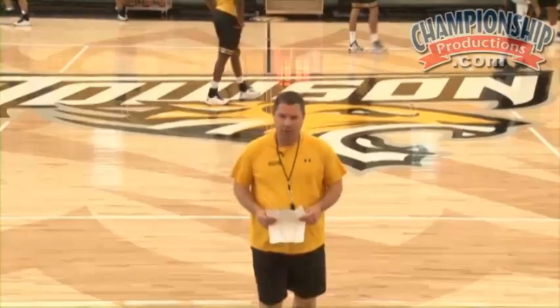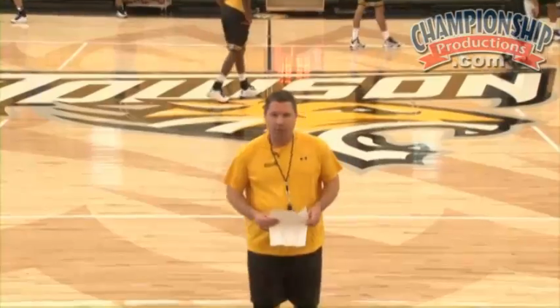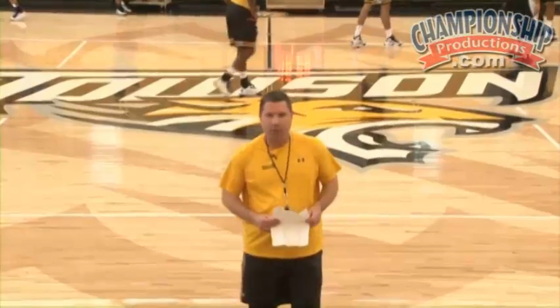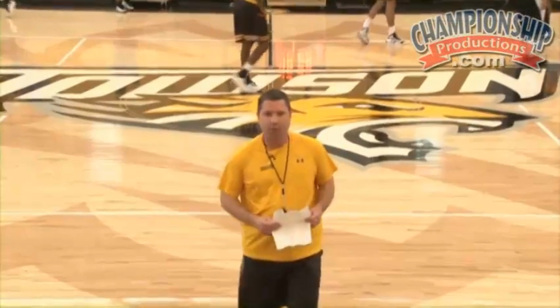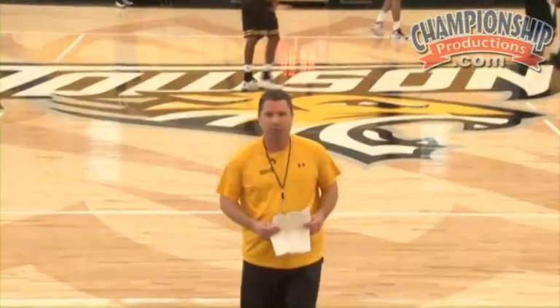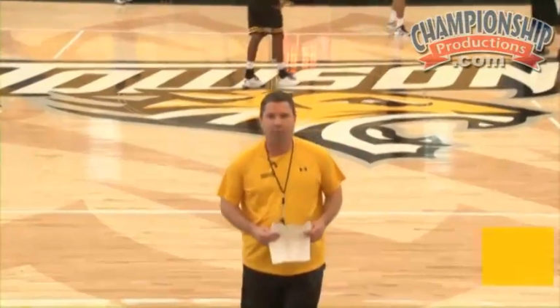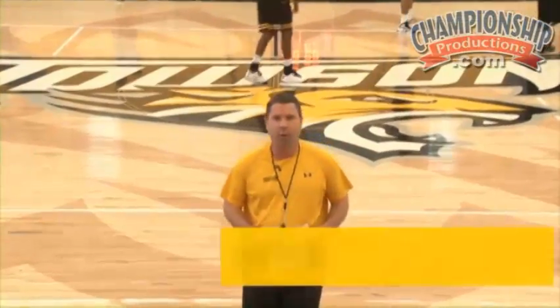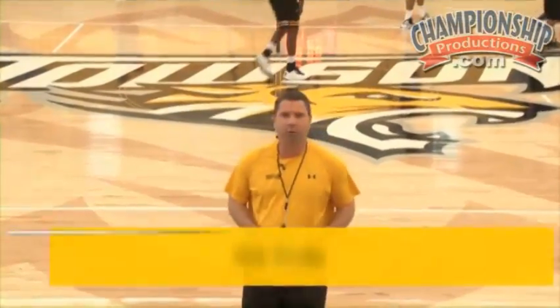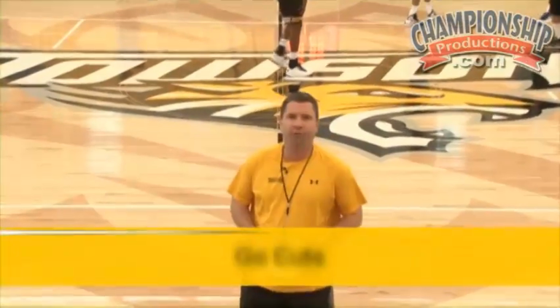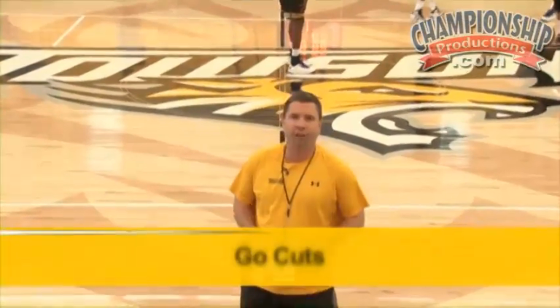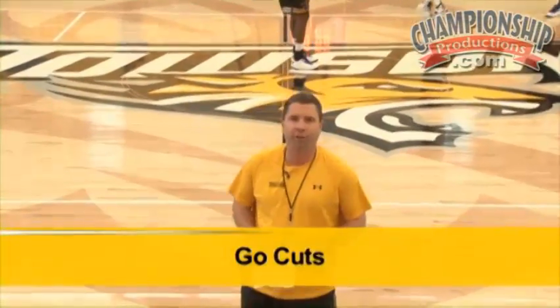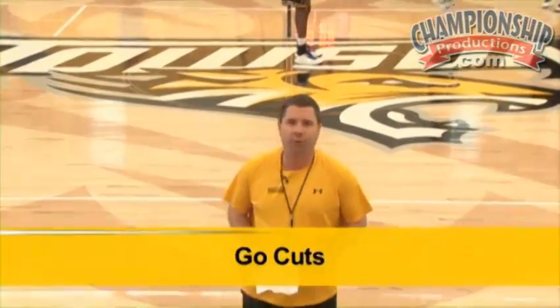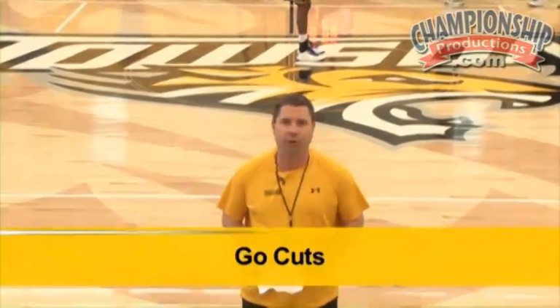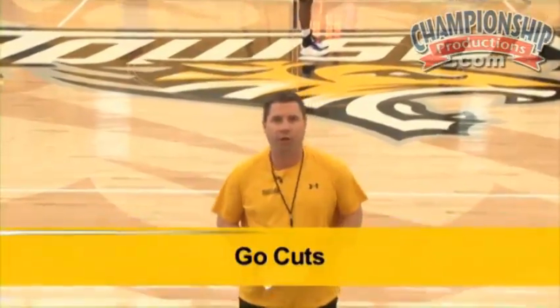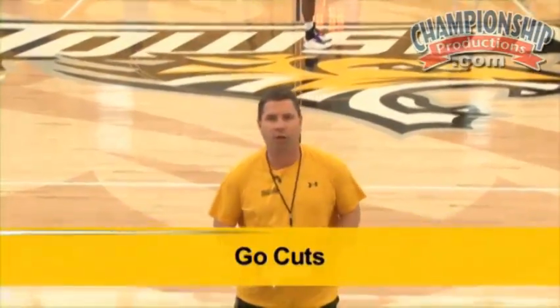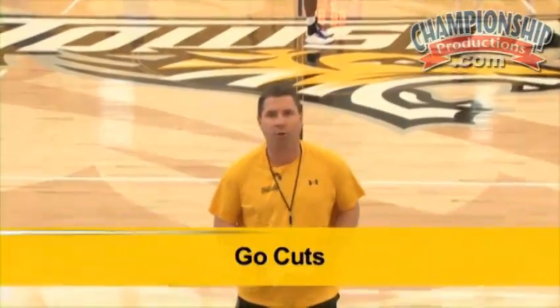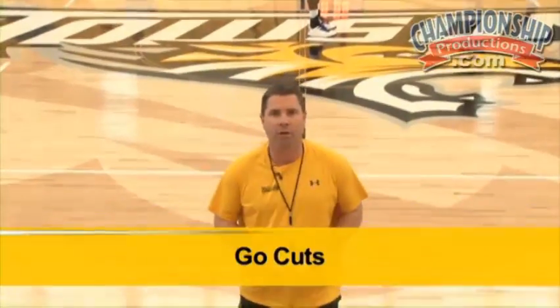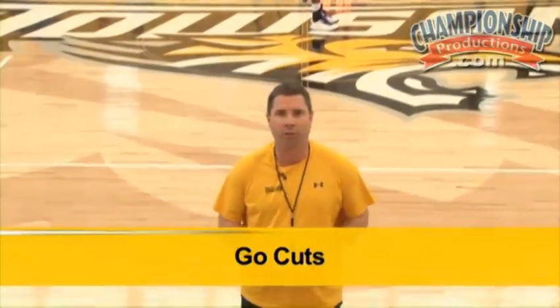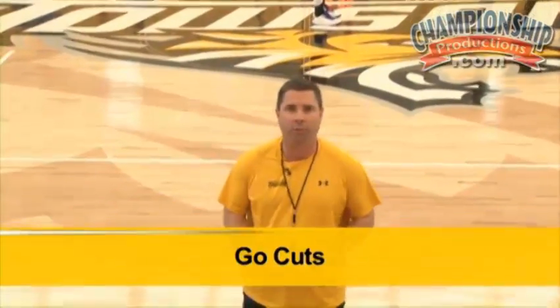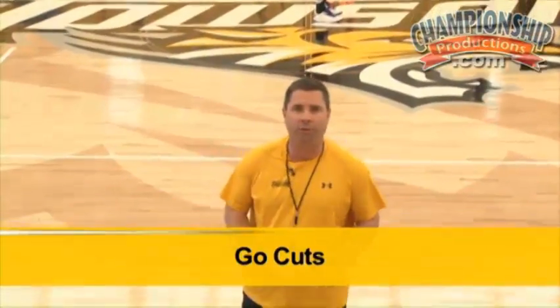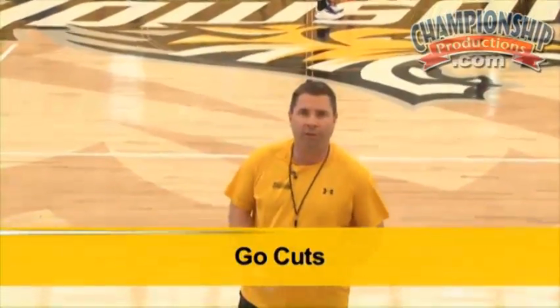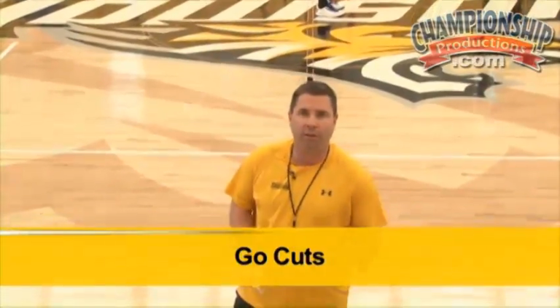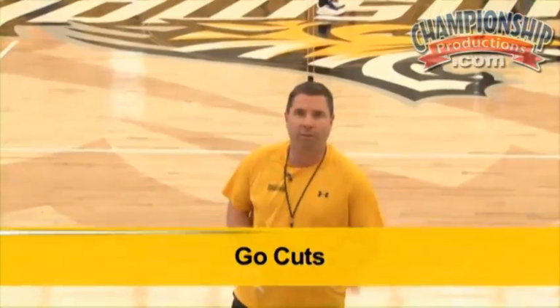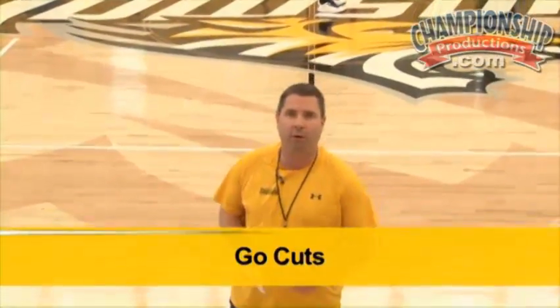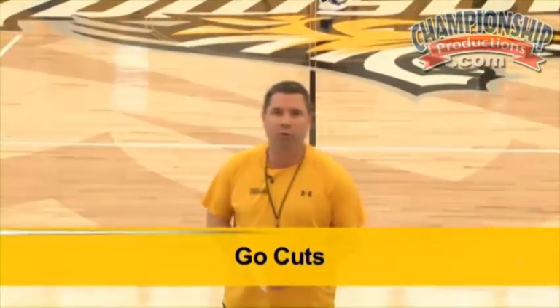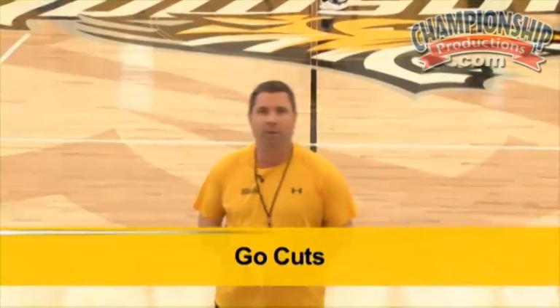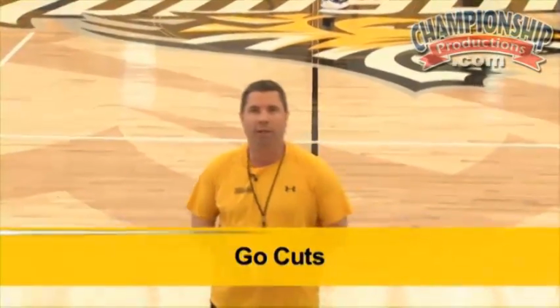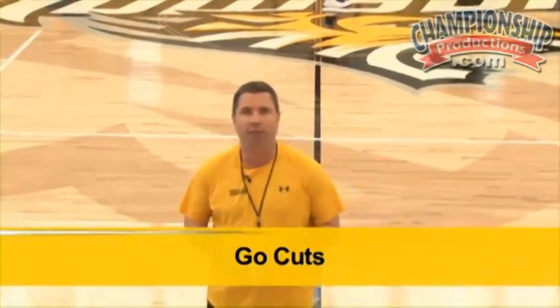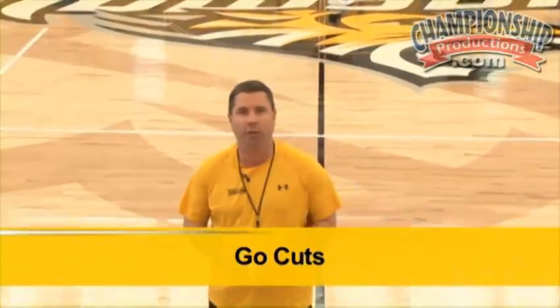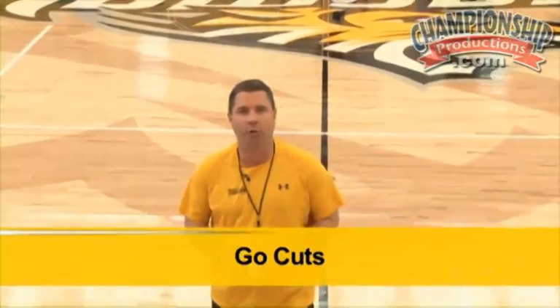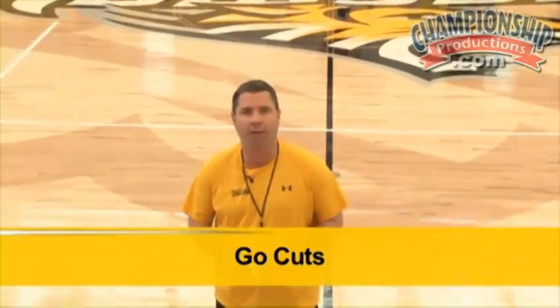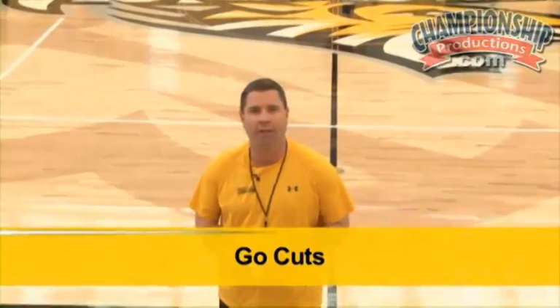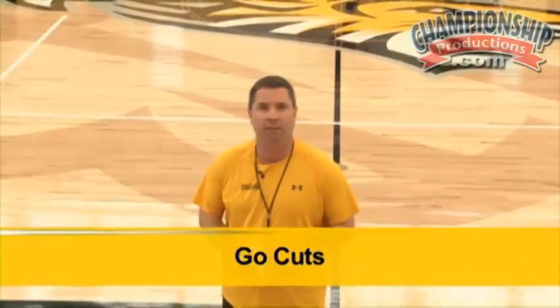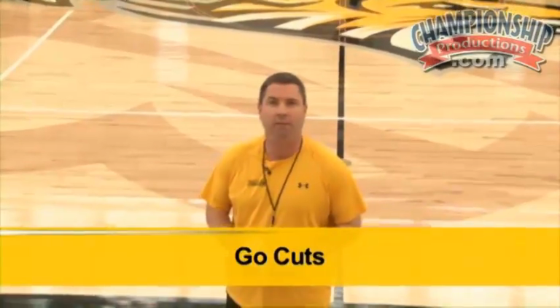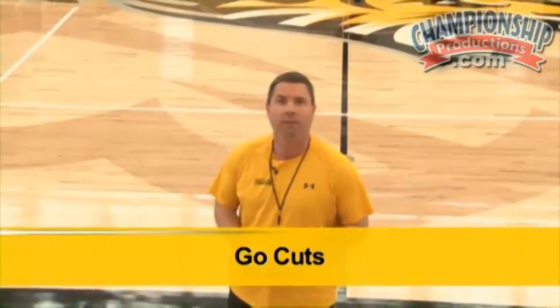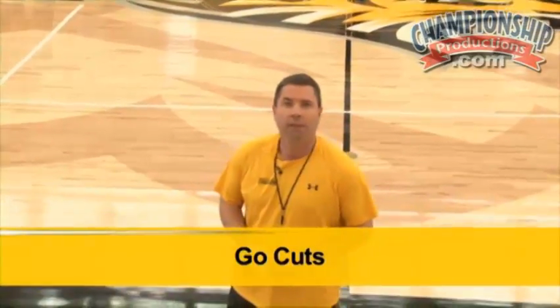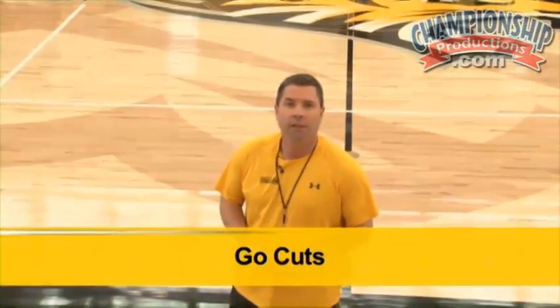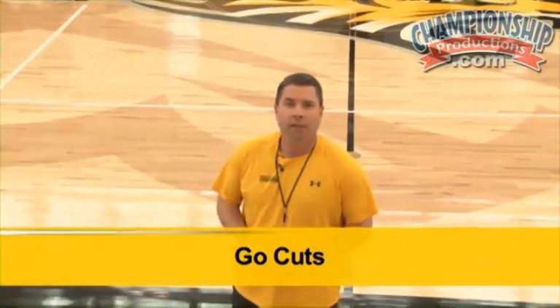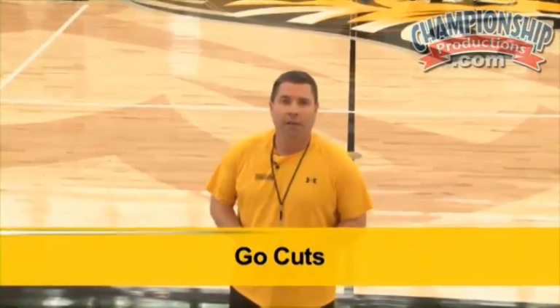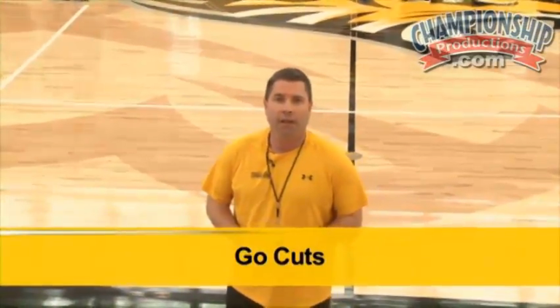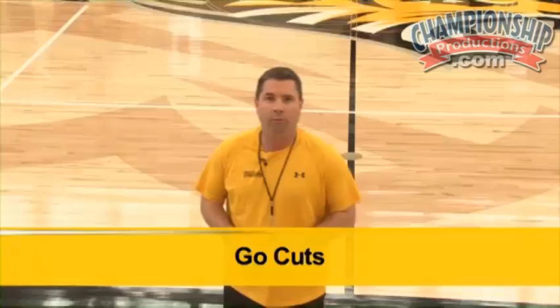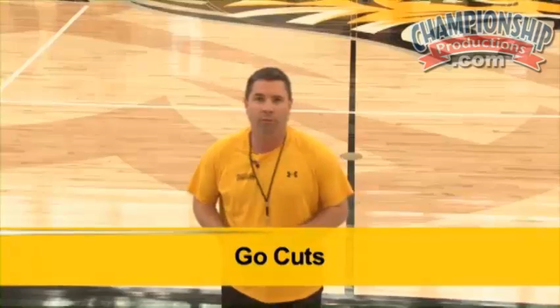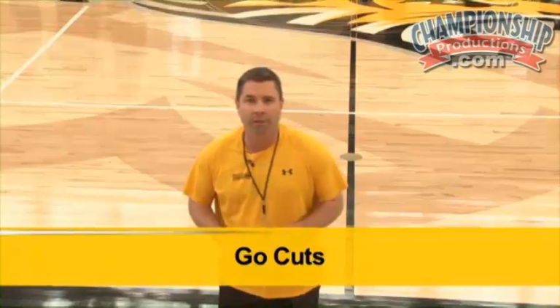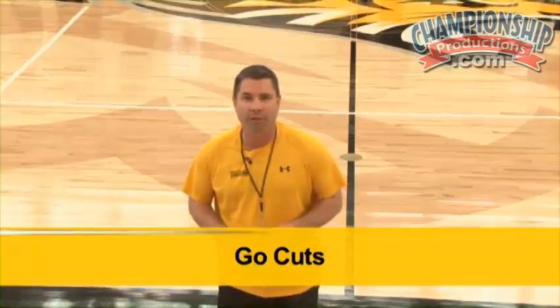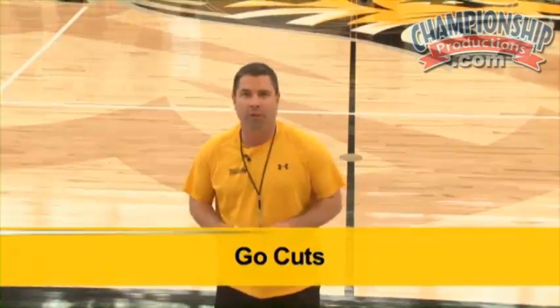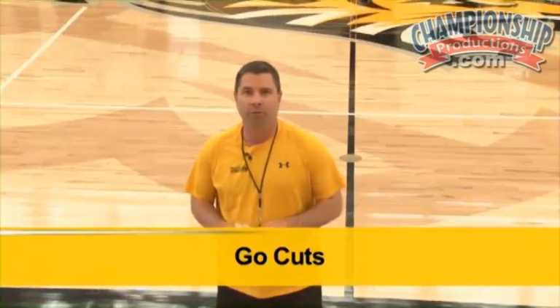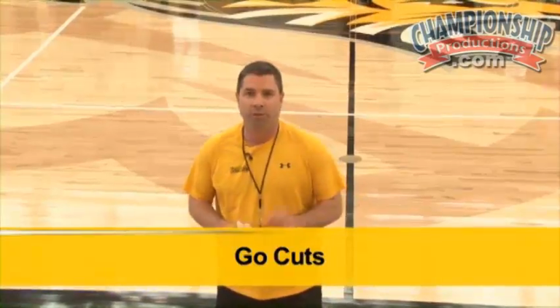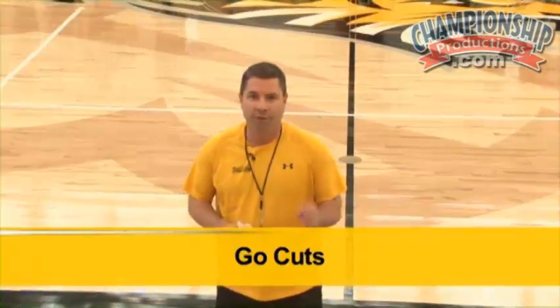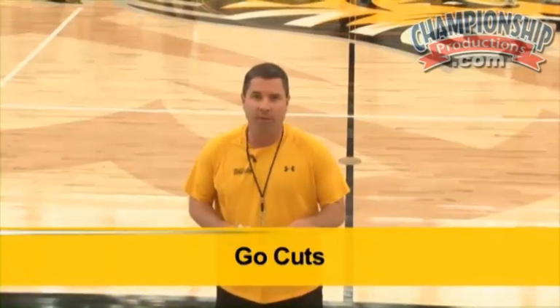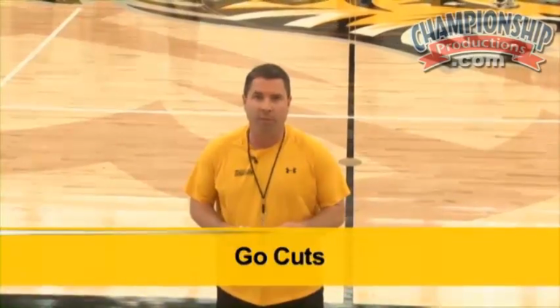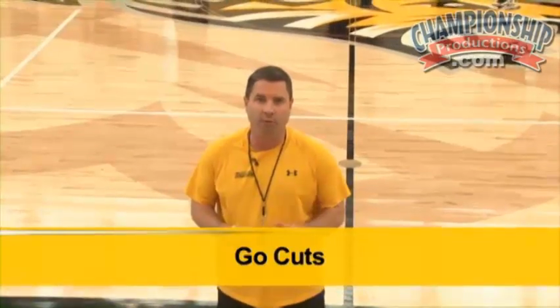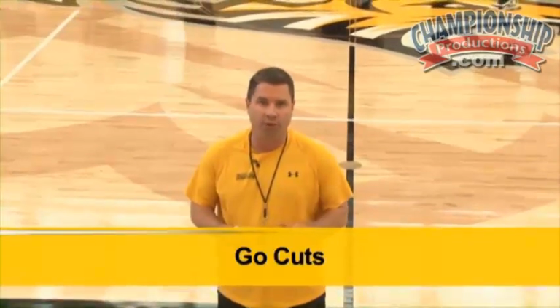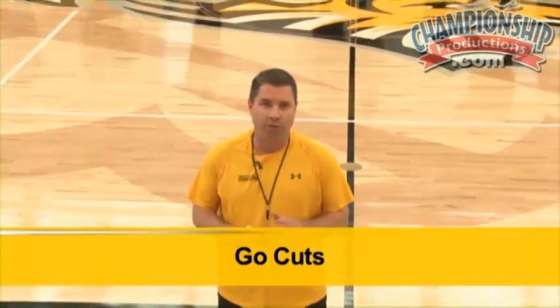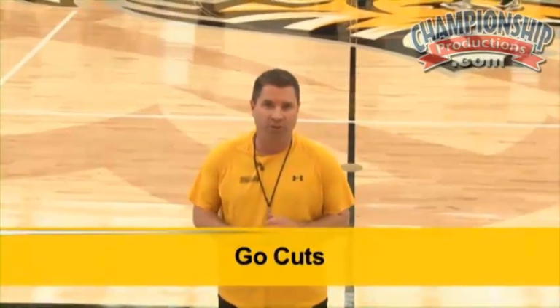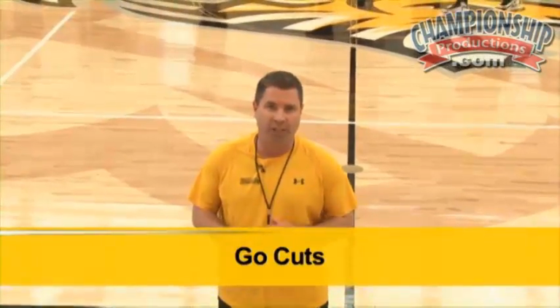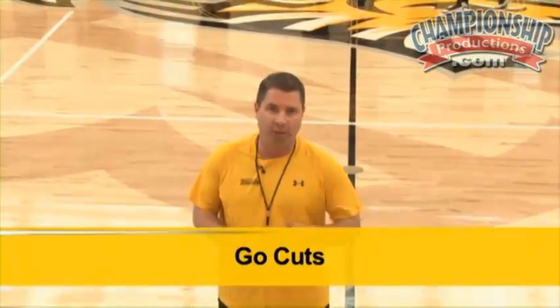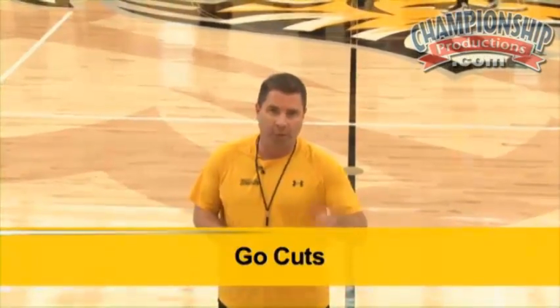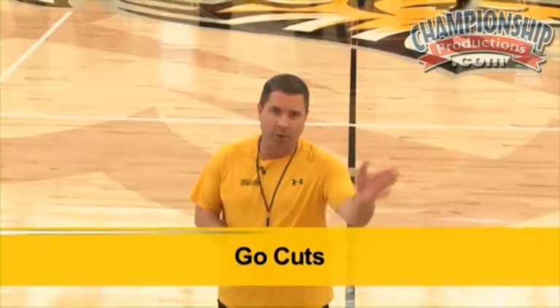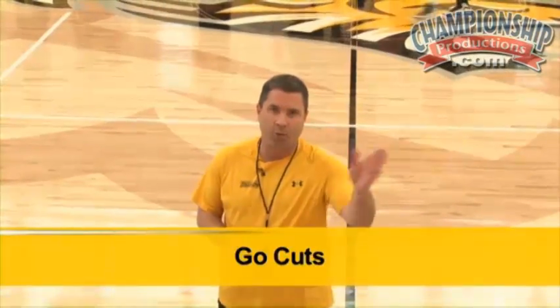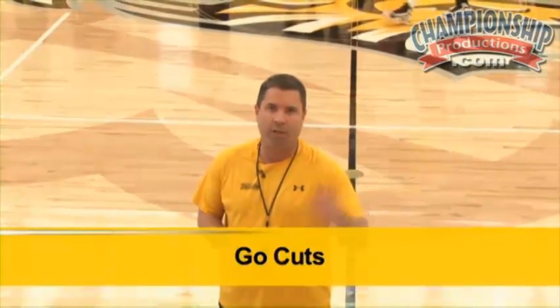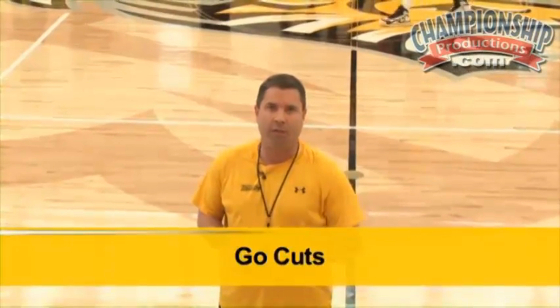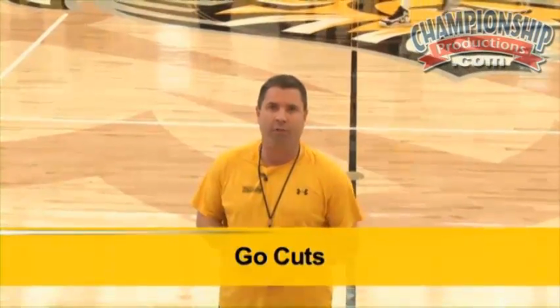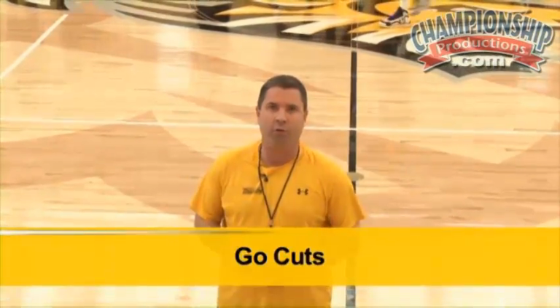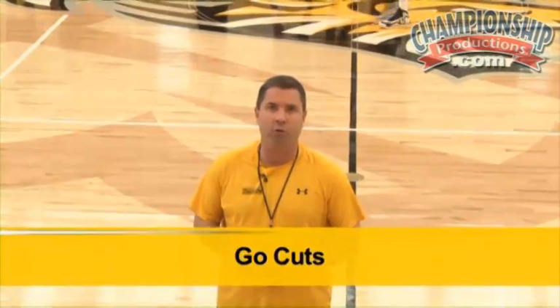We're going to do some post feeds. We call it go-cut. So we feed the post — we like to go-cut, which means obviously you feed the post. You don't stand; we go-cut through.